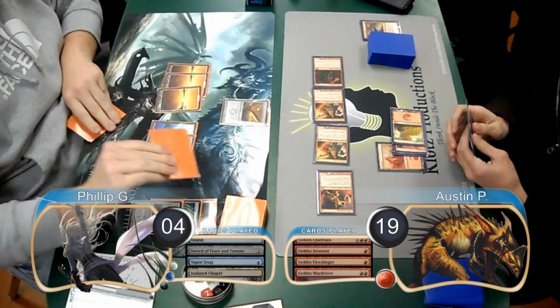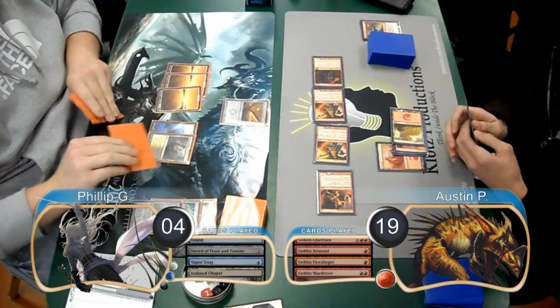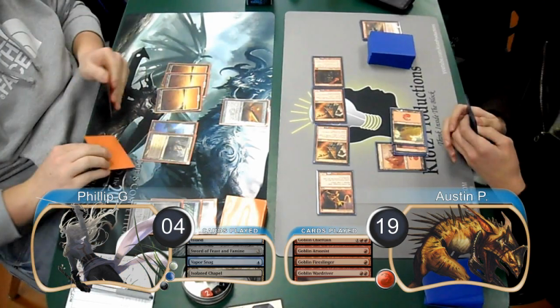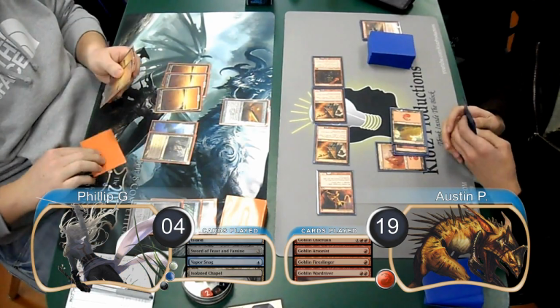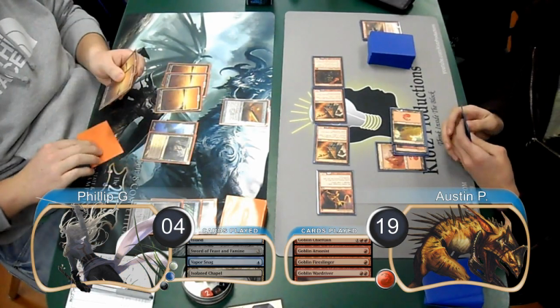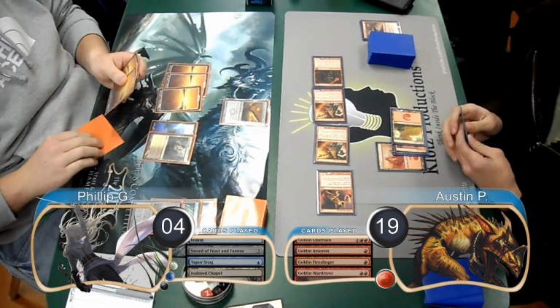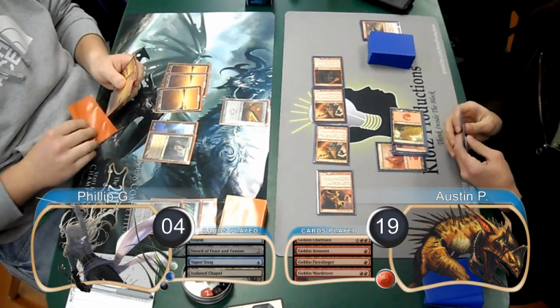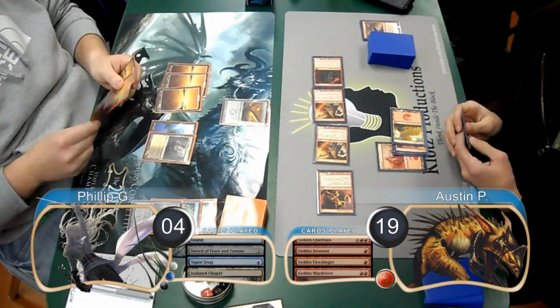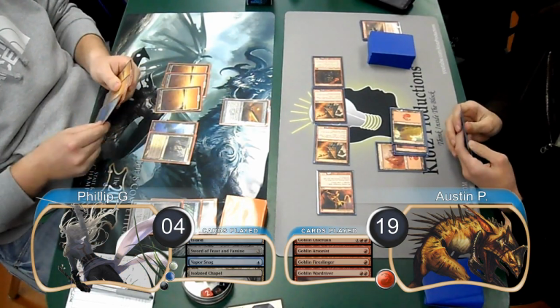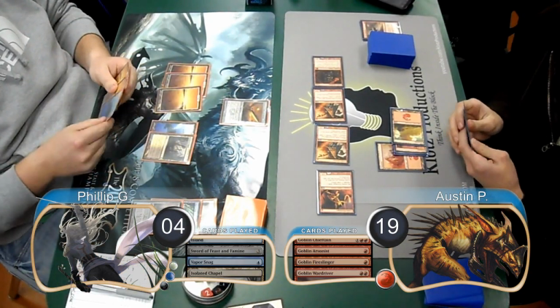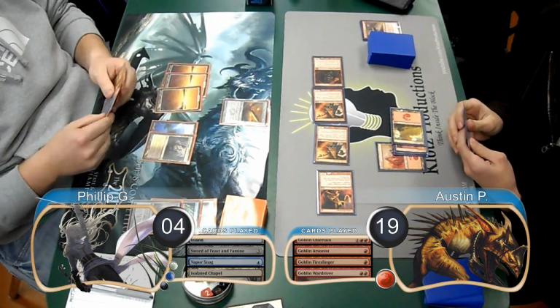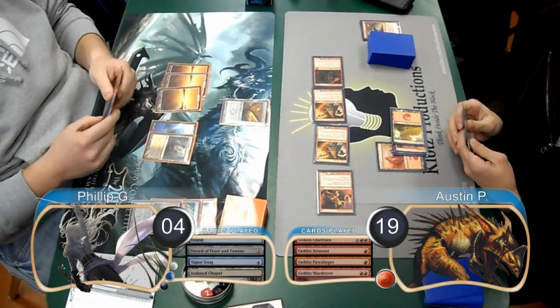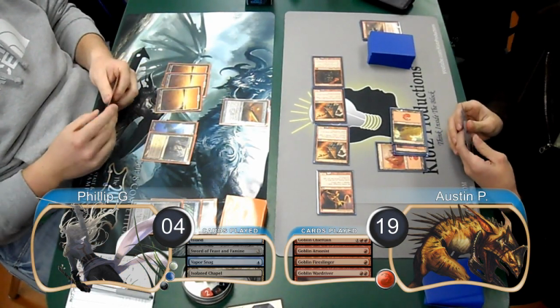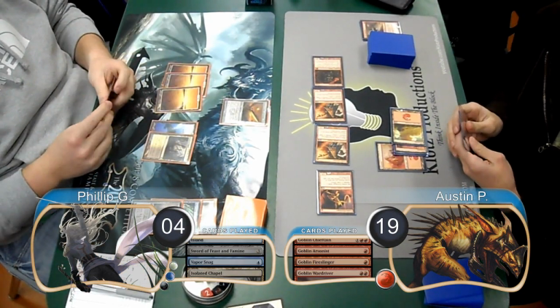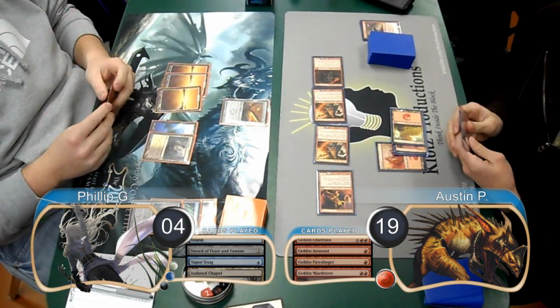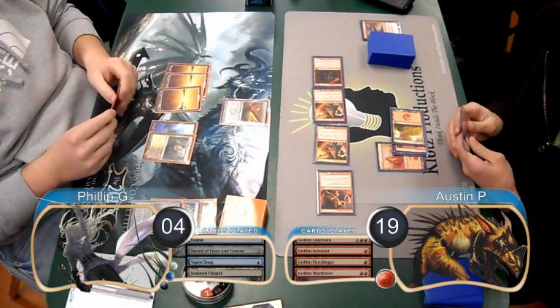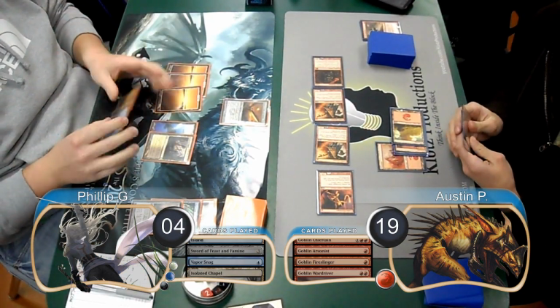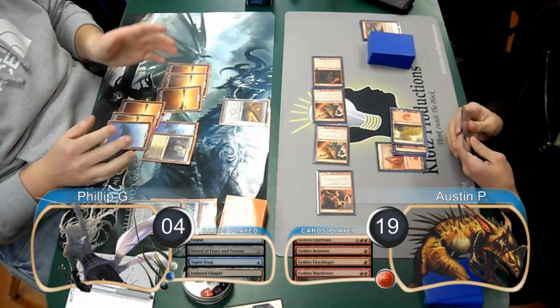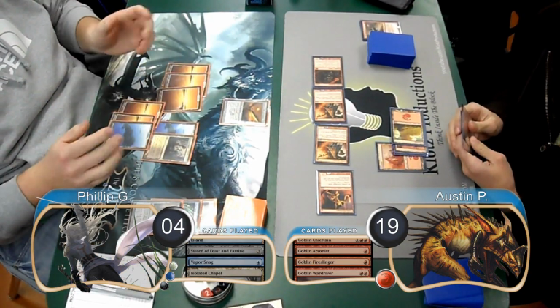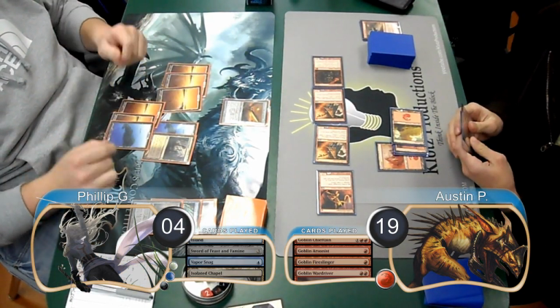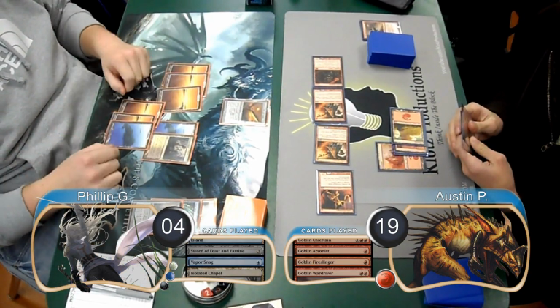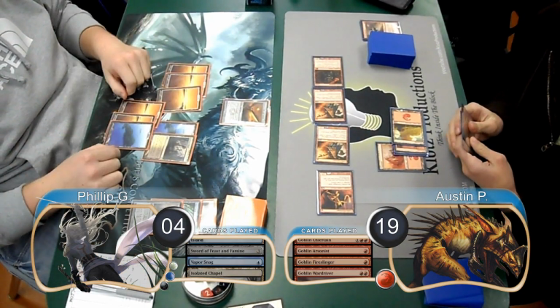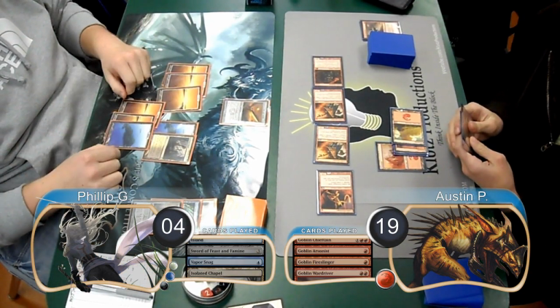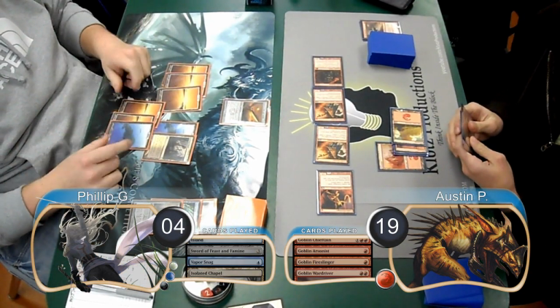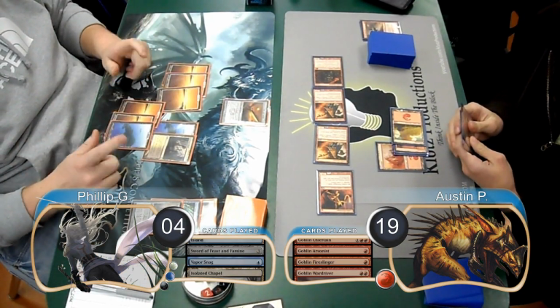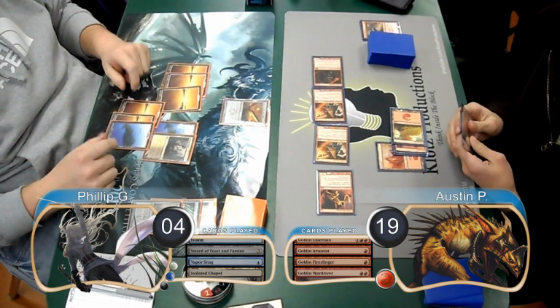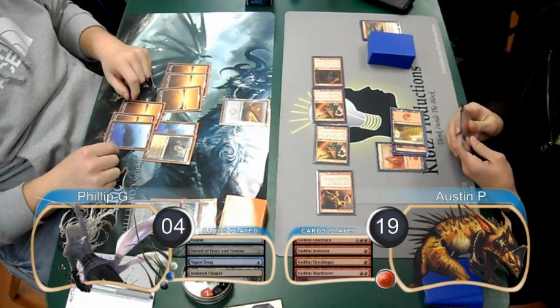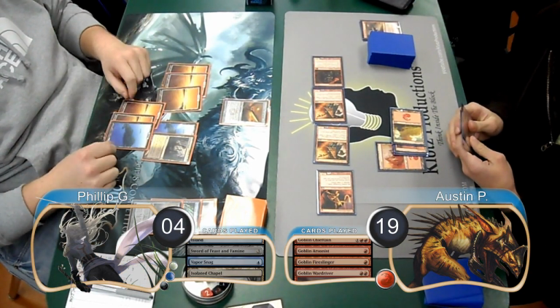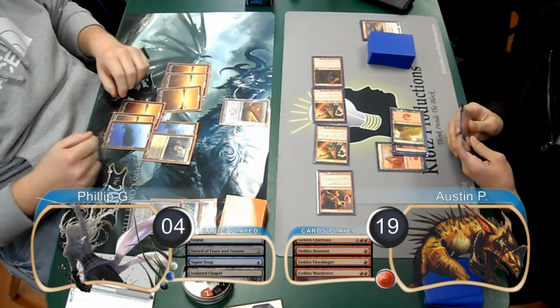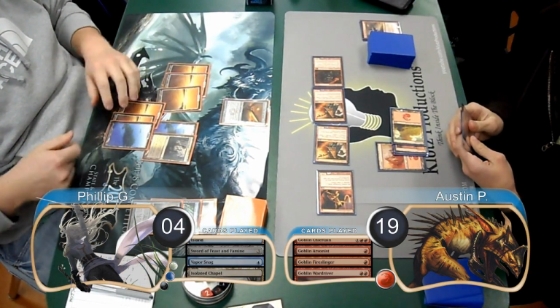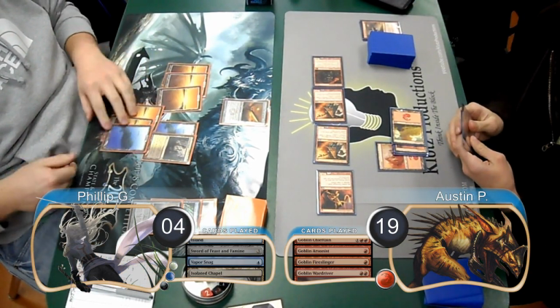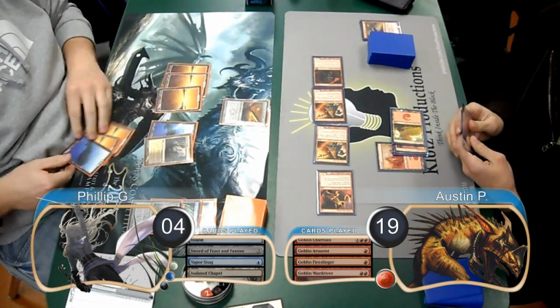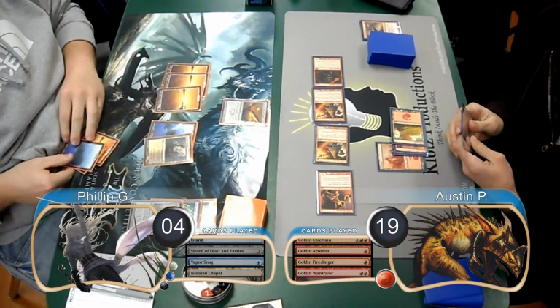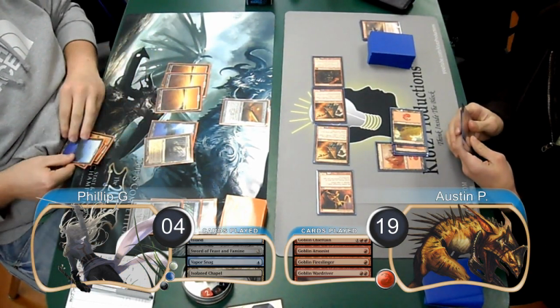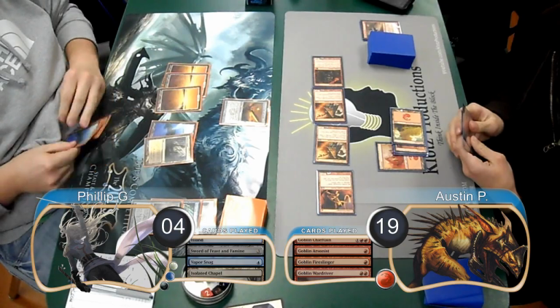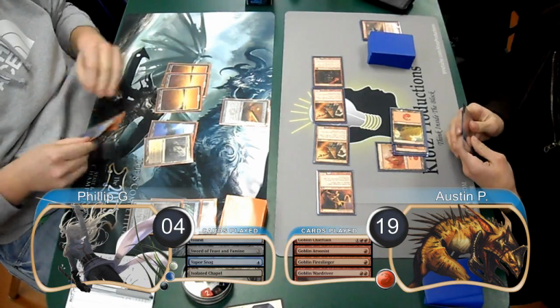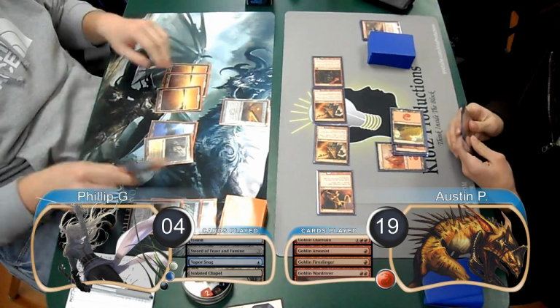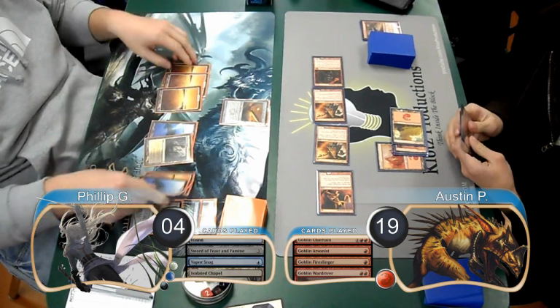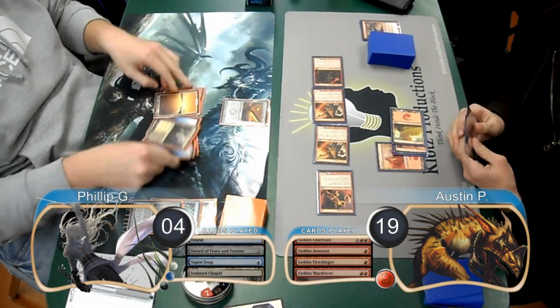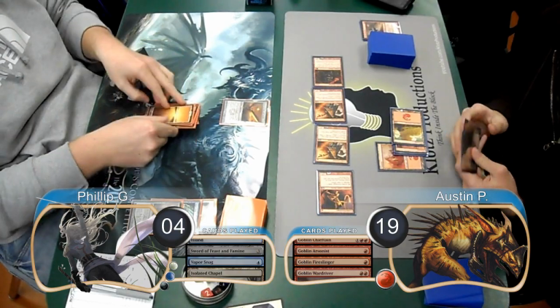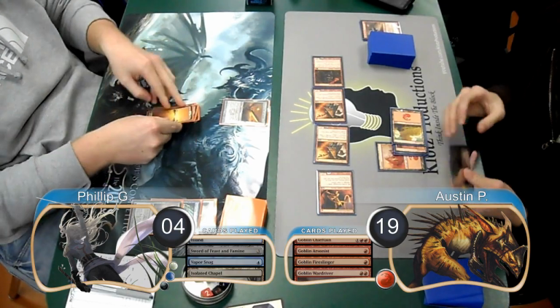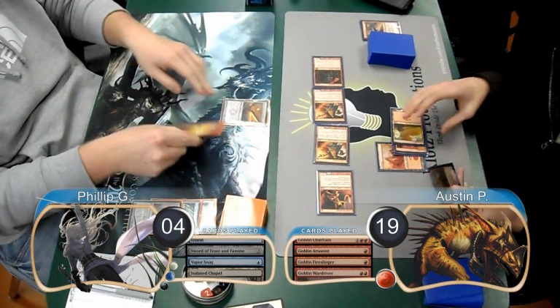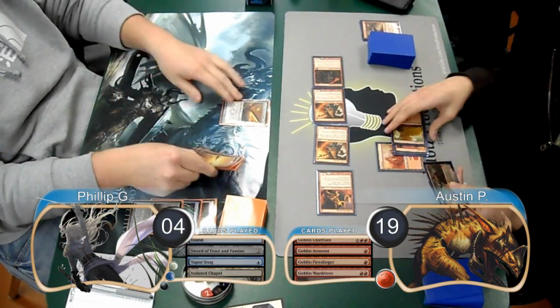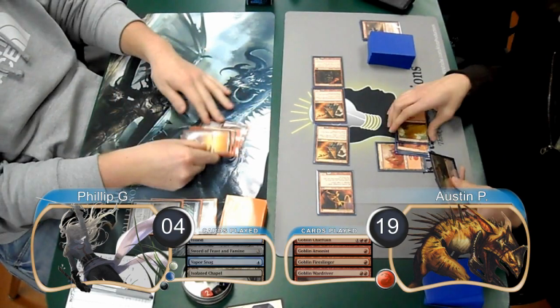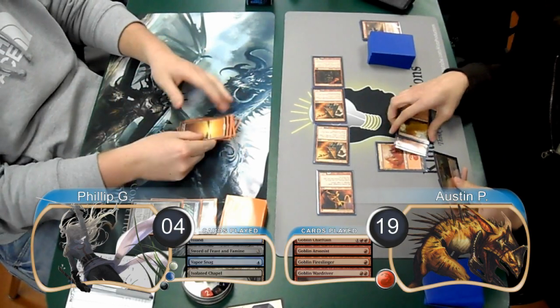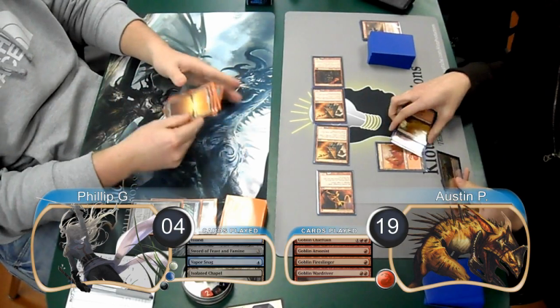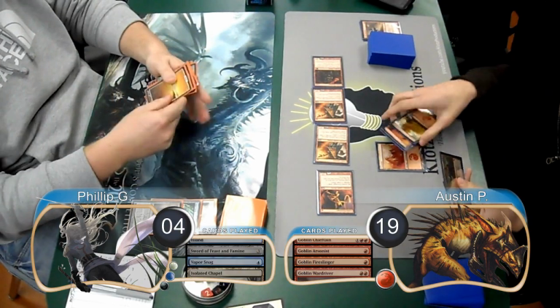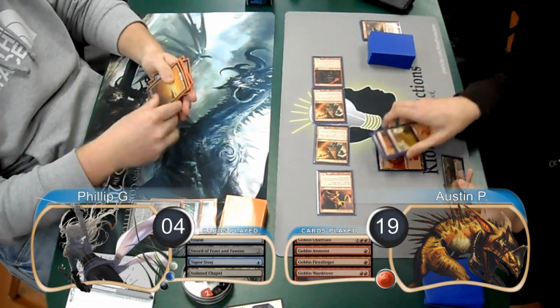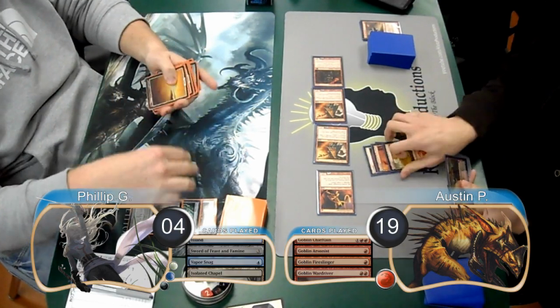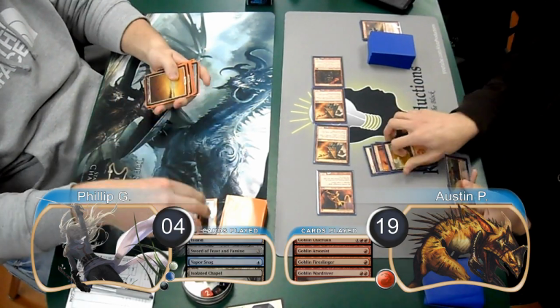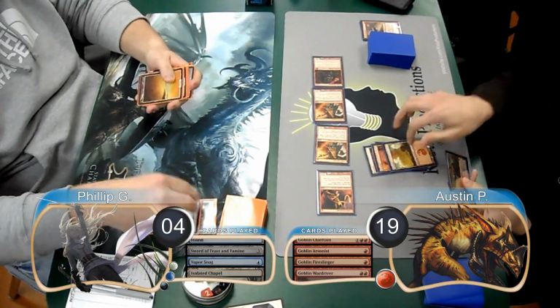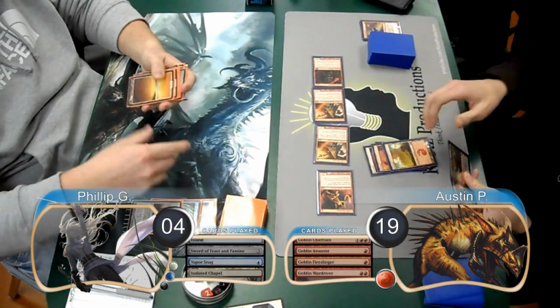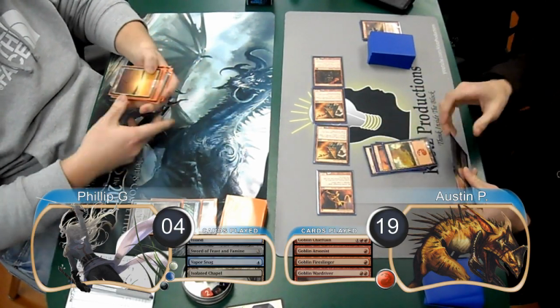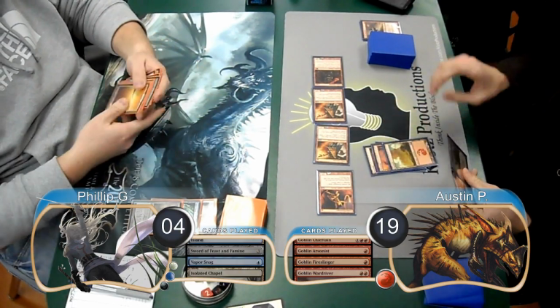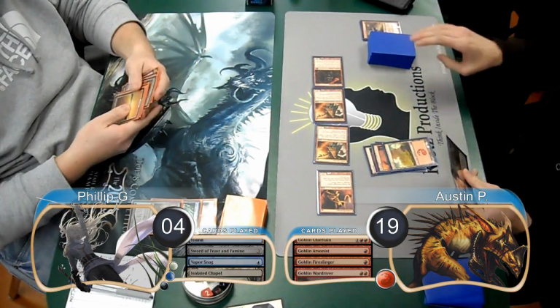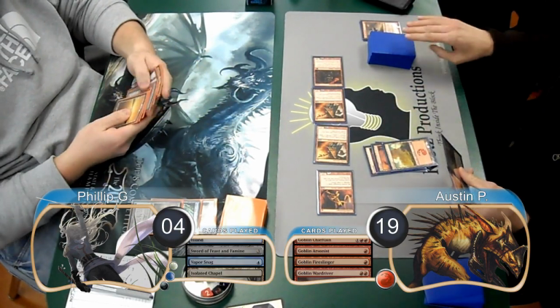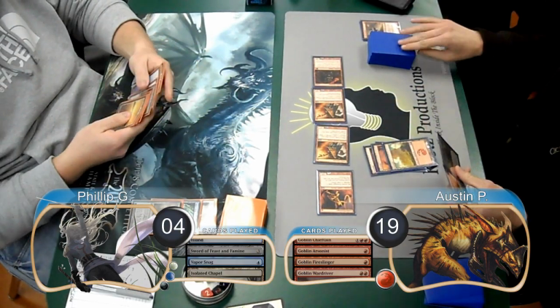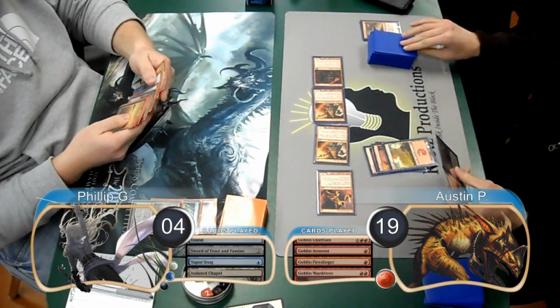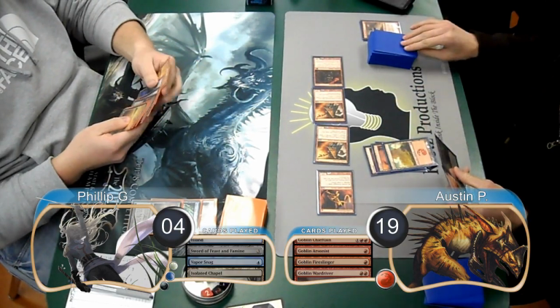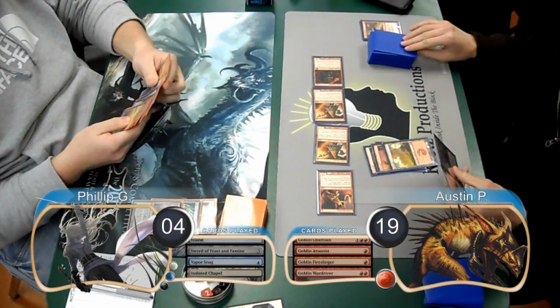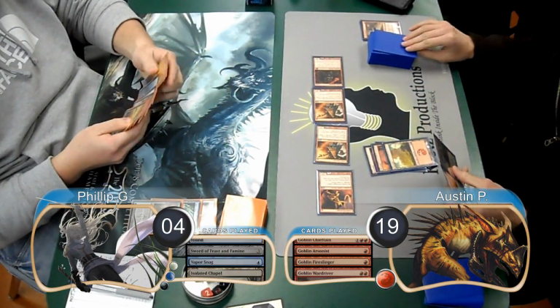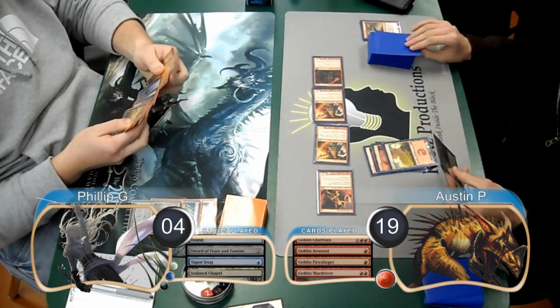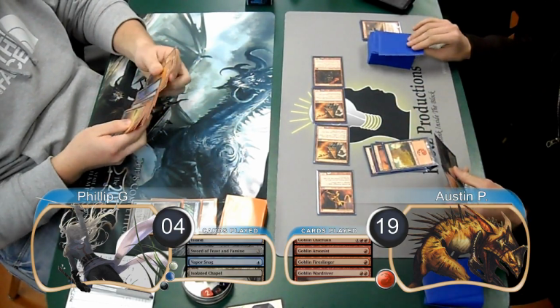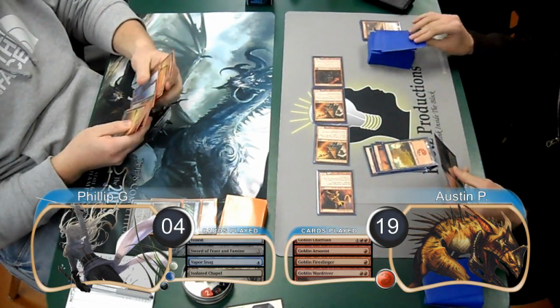Phillip revealed that he was sitting with 3 lands in his hand during his next turn, and went ahead and scooped it up, giving Austin the win and taking them to game 2.